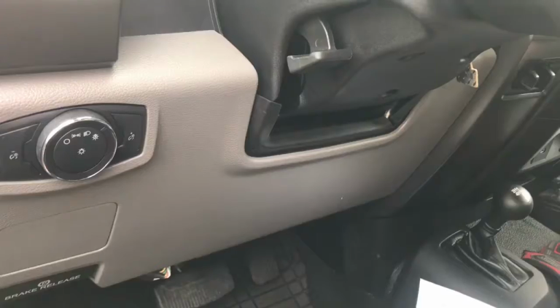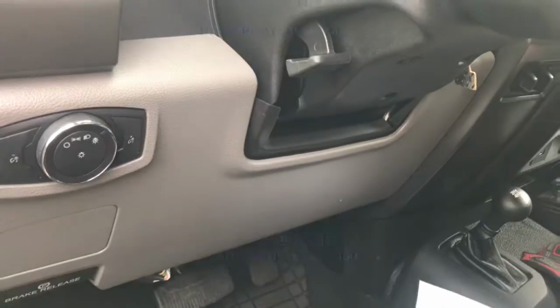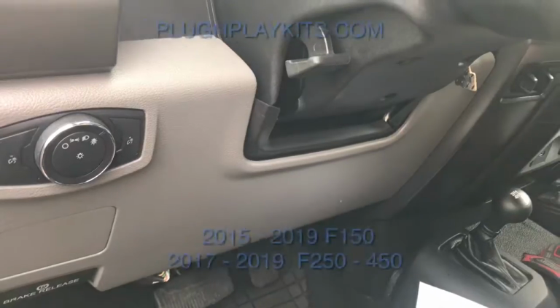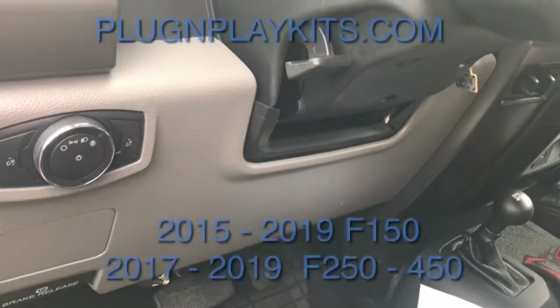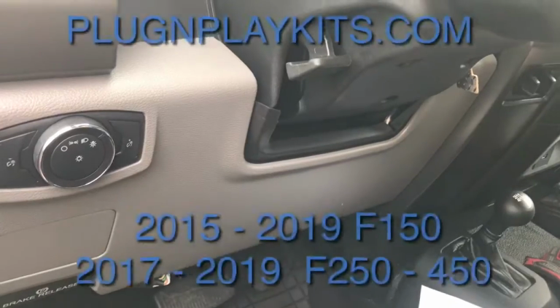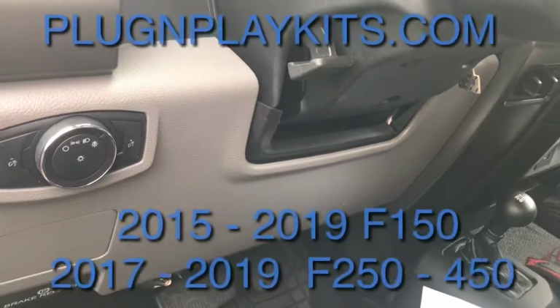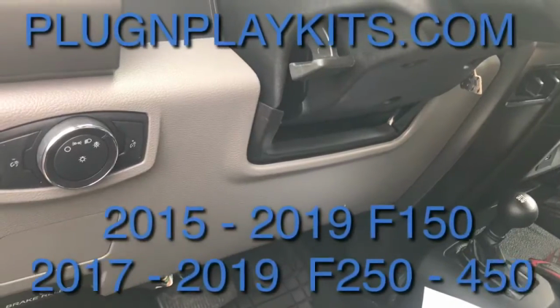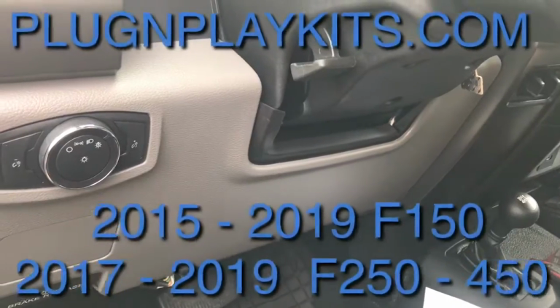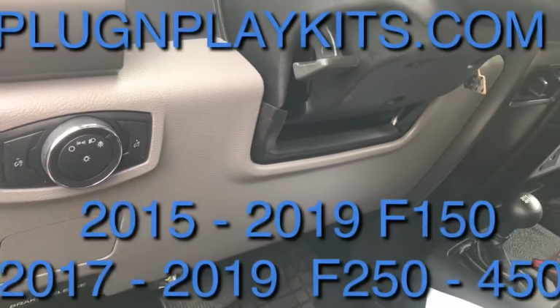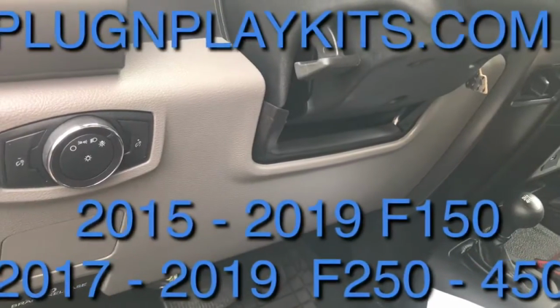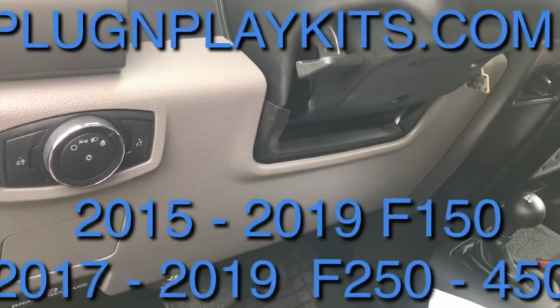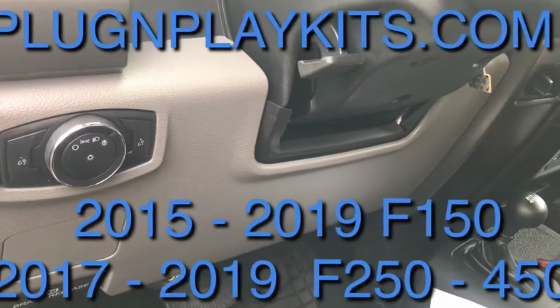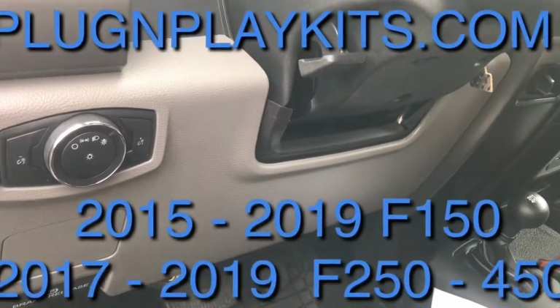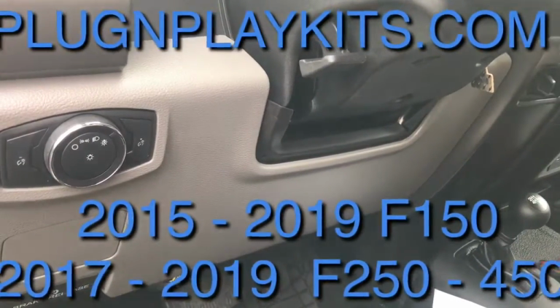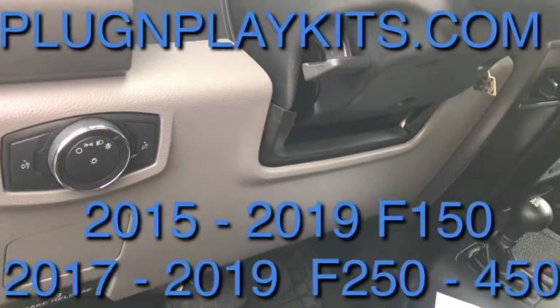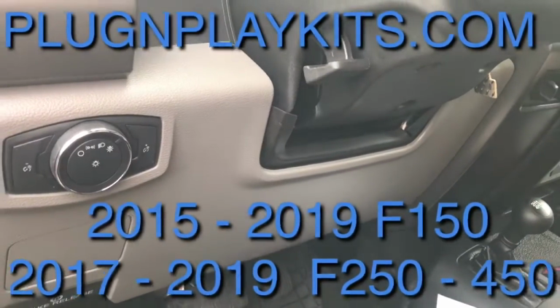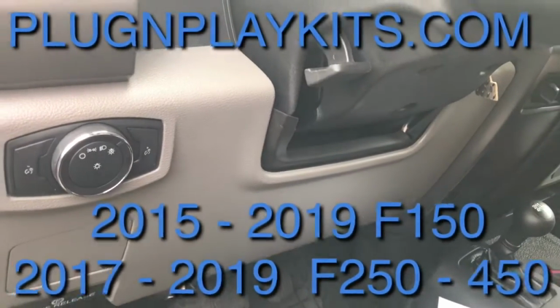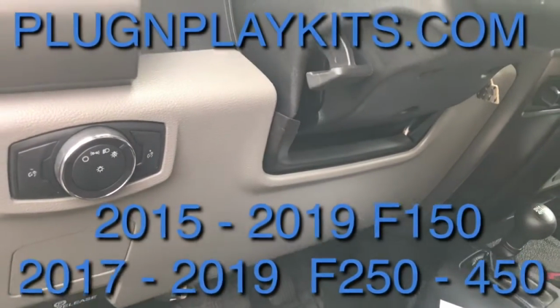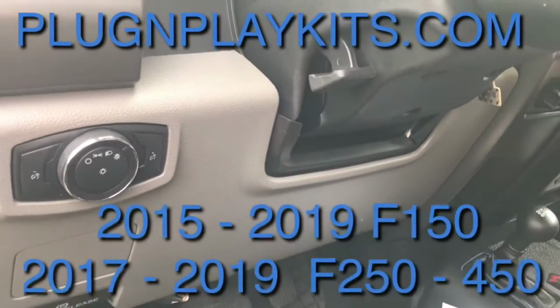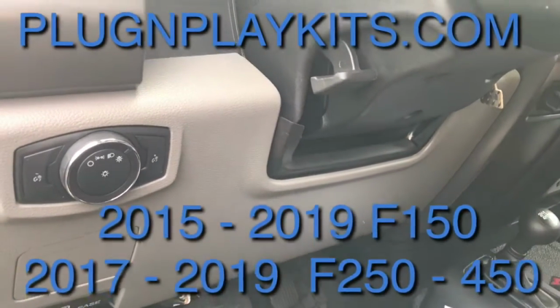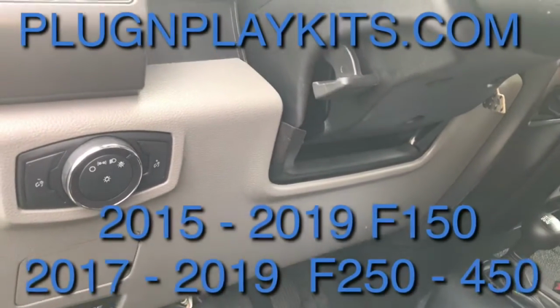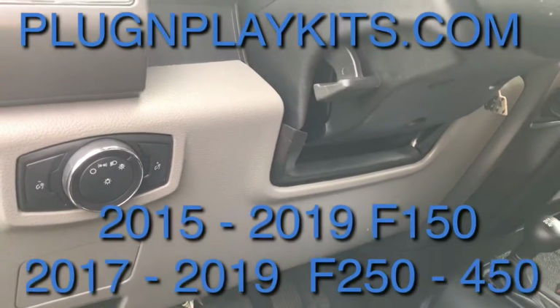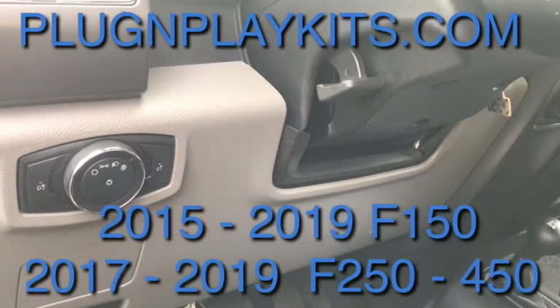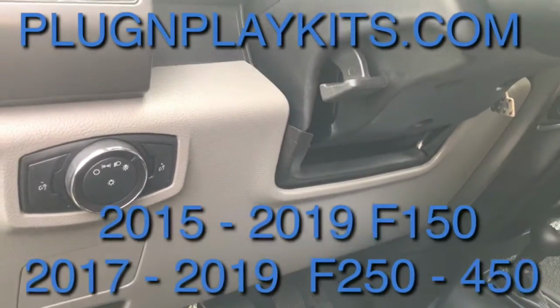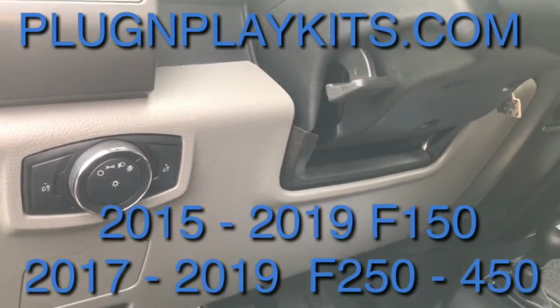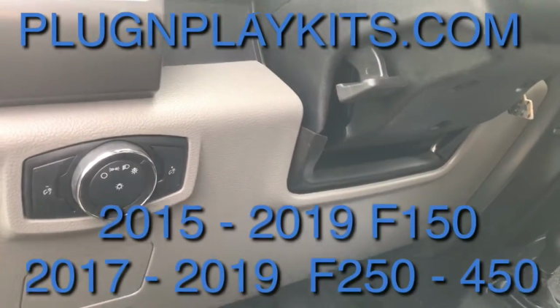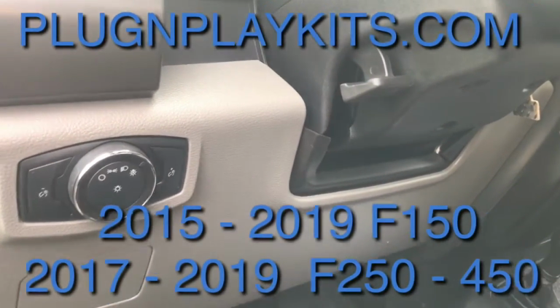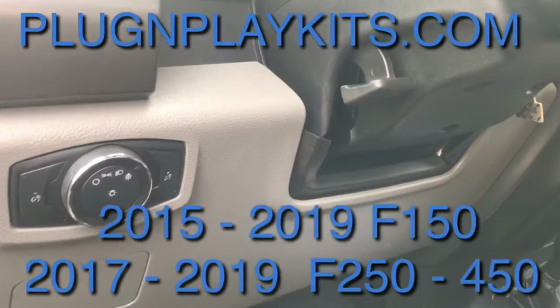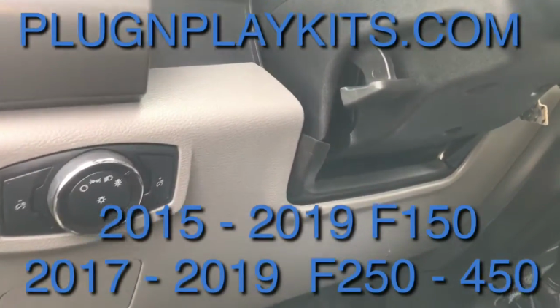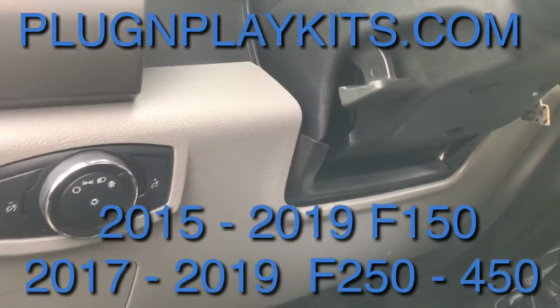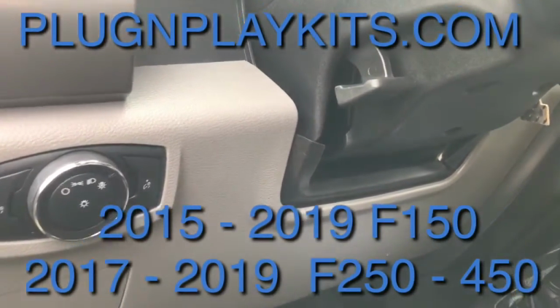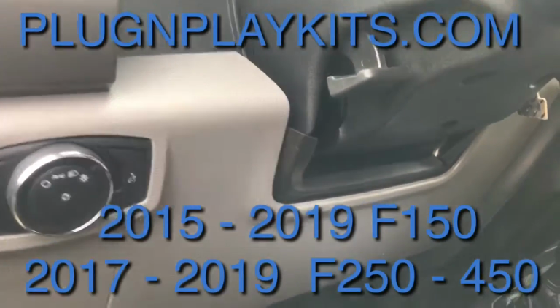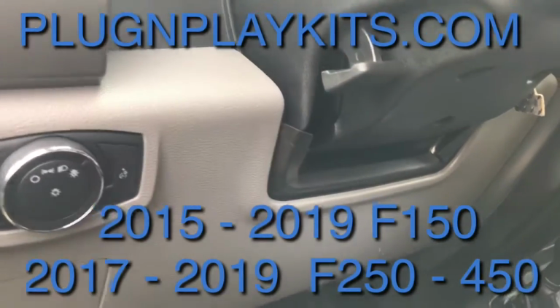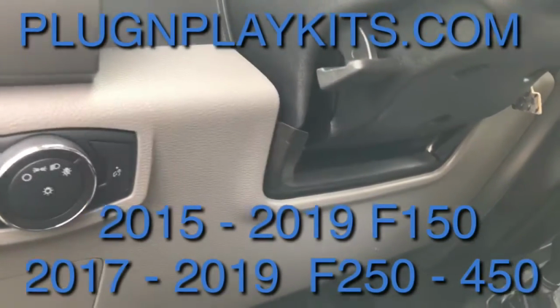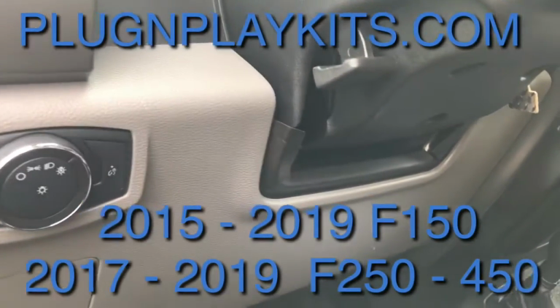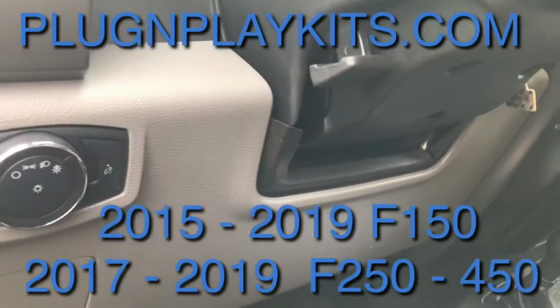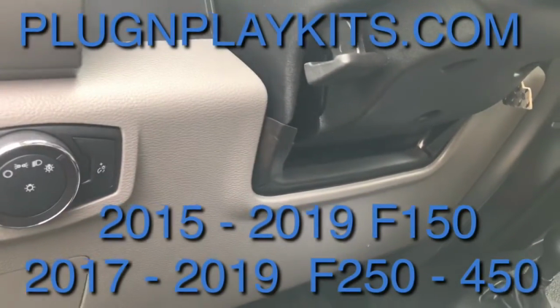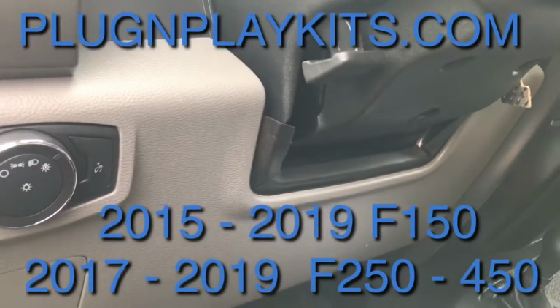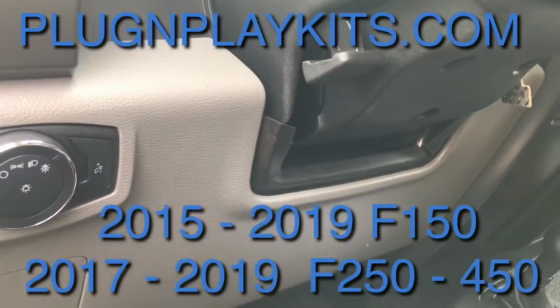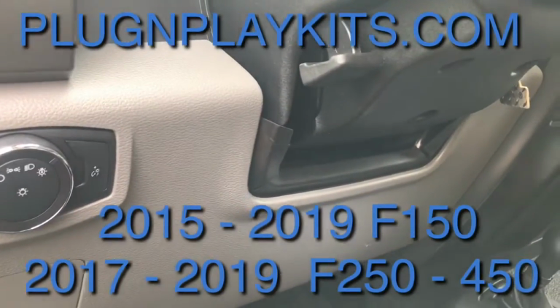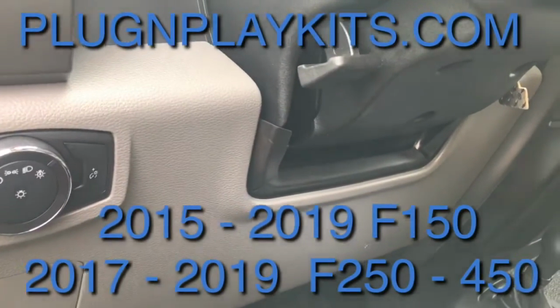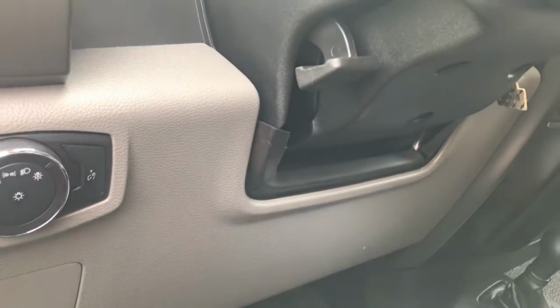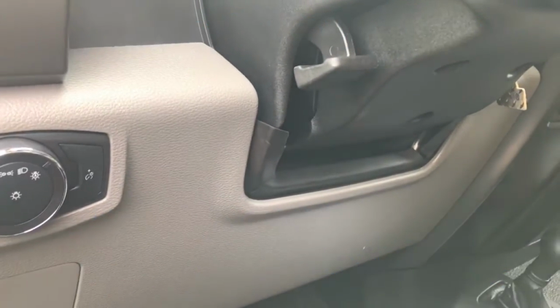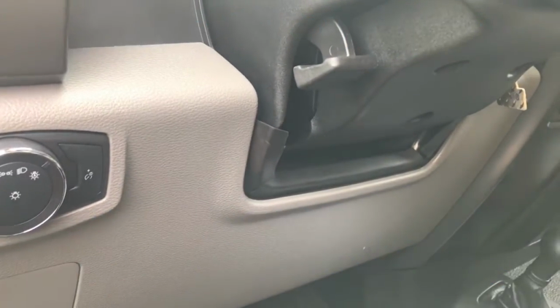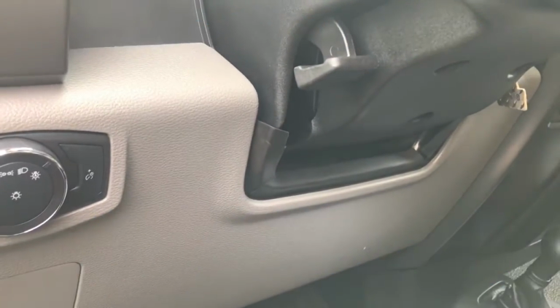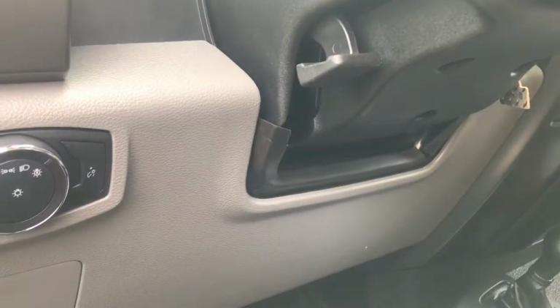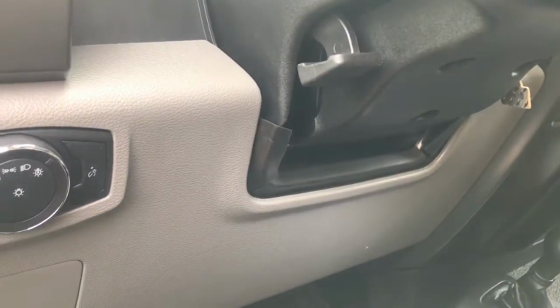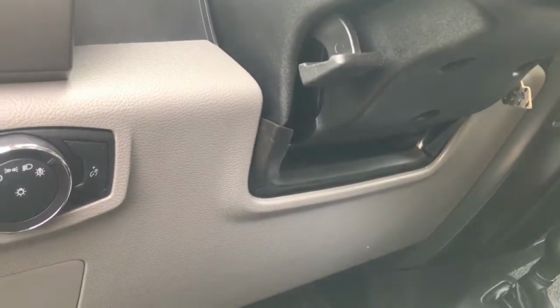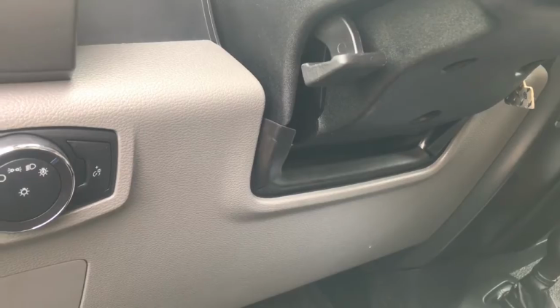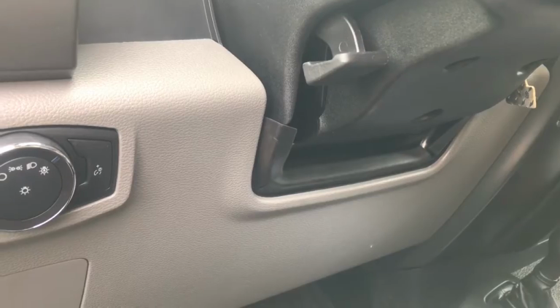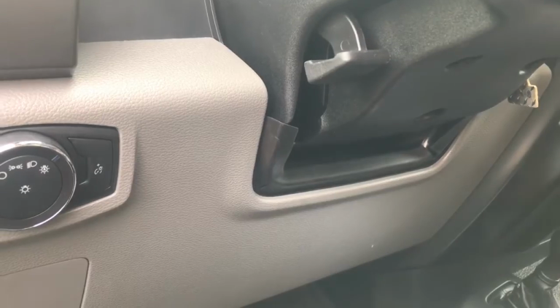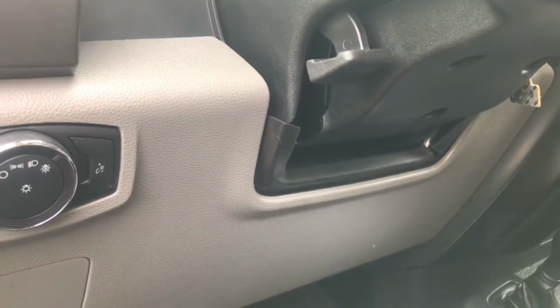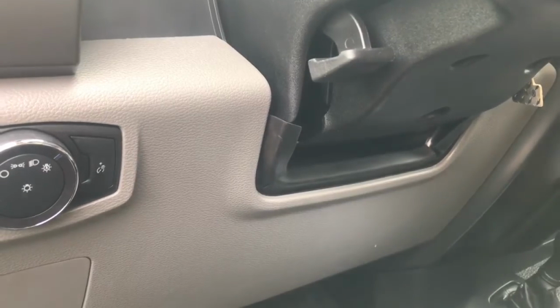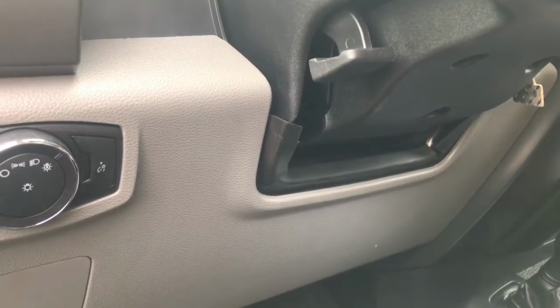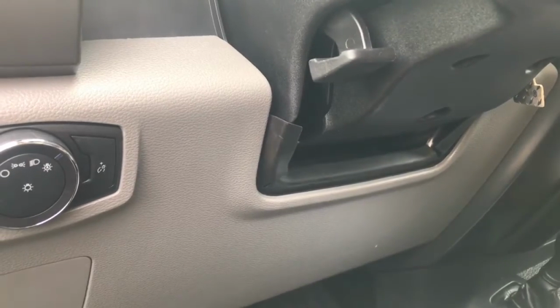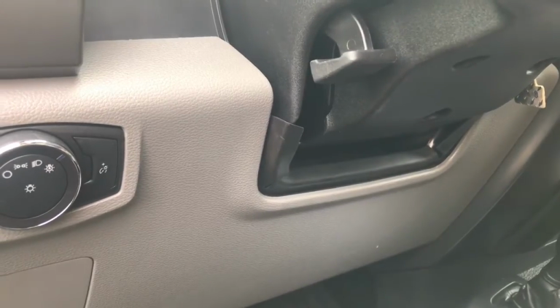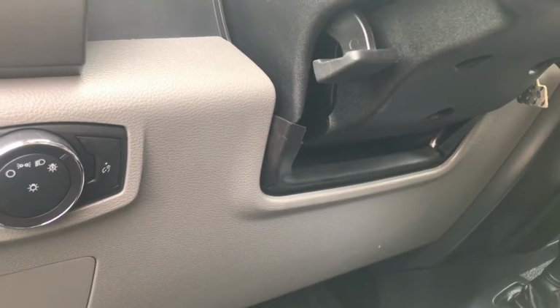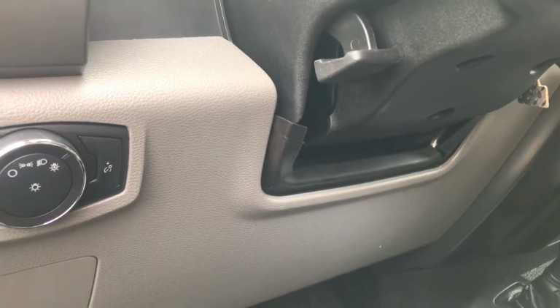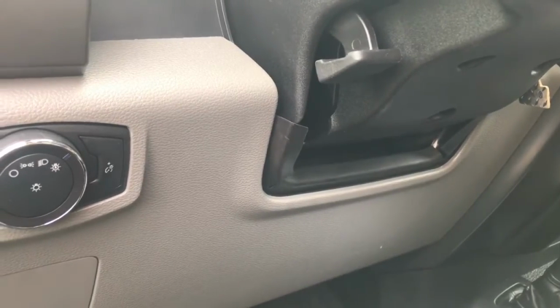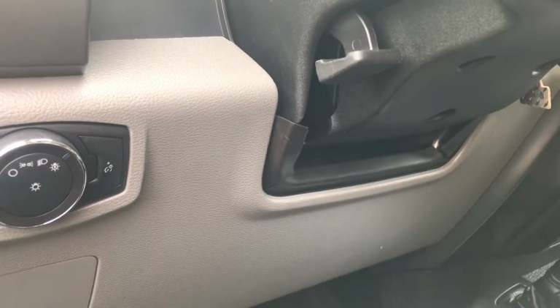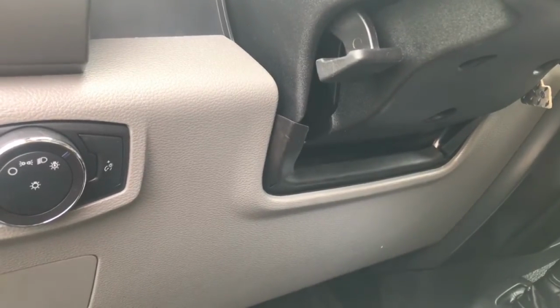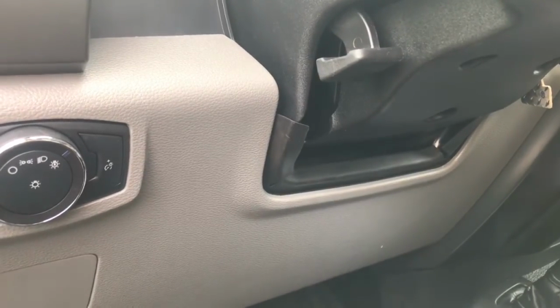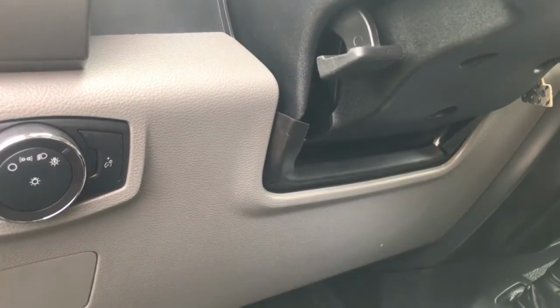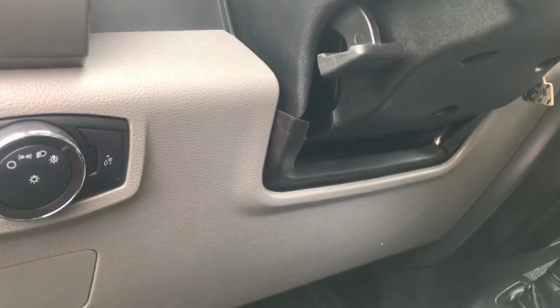Welcome to Plug and Play Kits. Today we will be showing you our three lock remote start that opens the factory options.